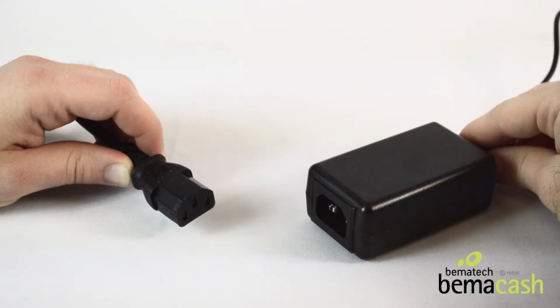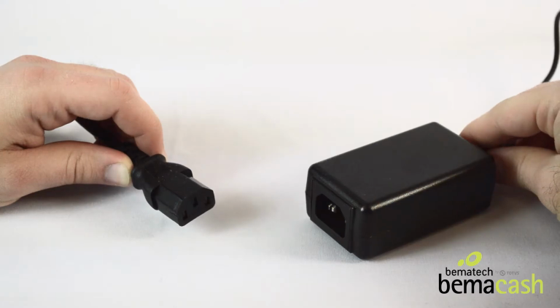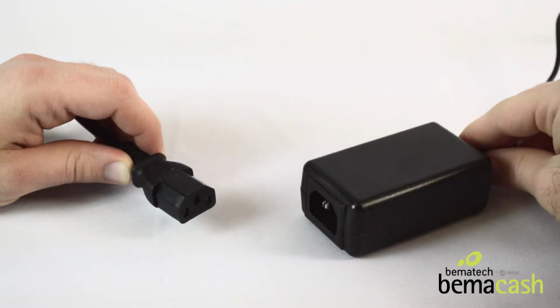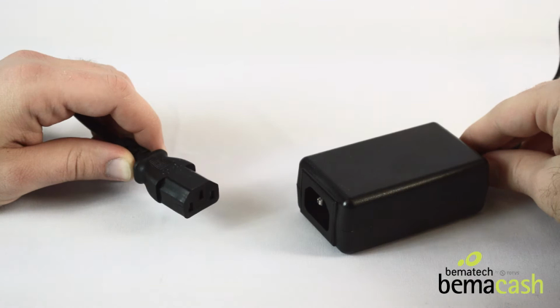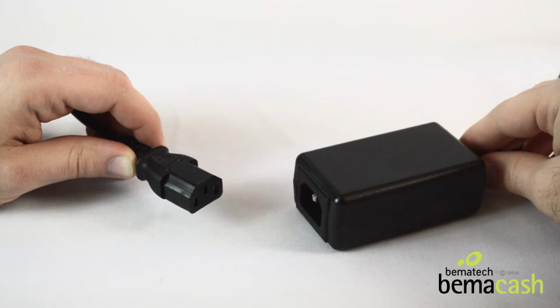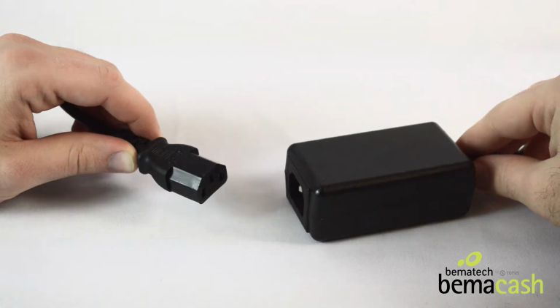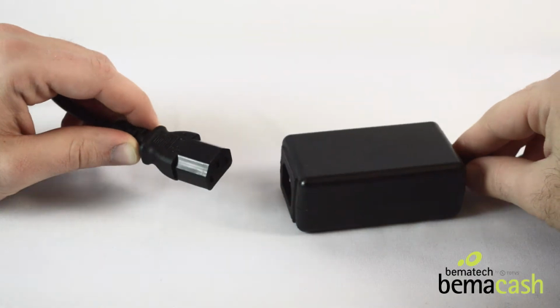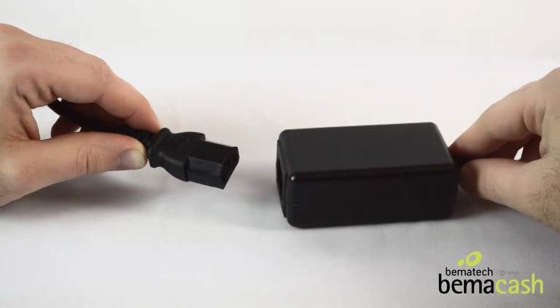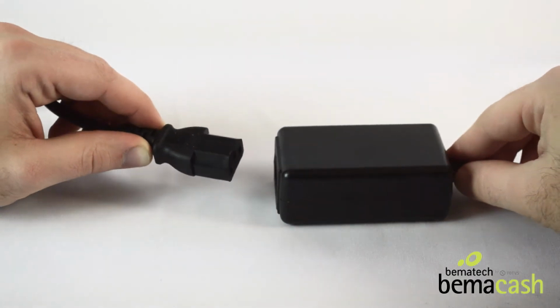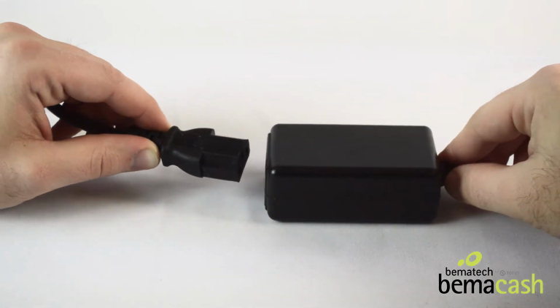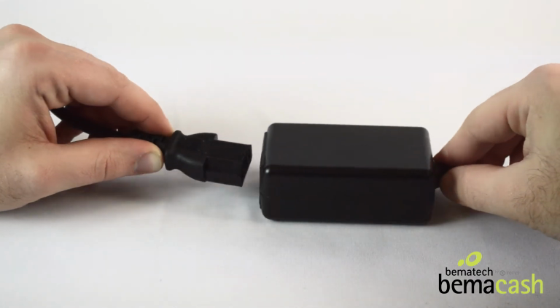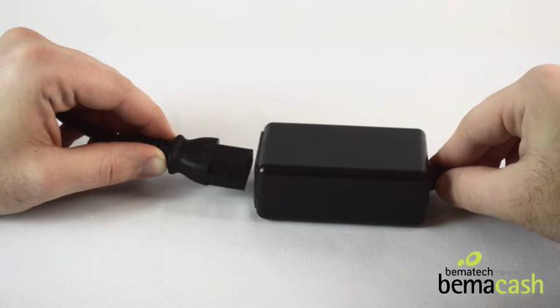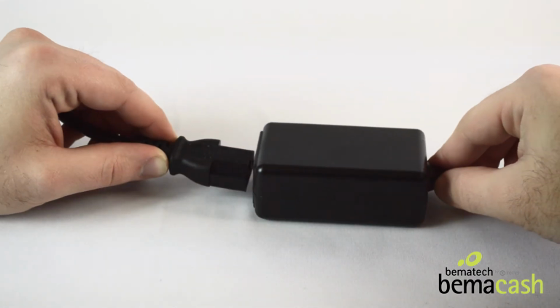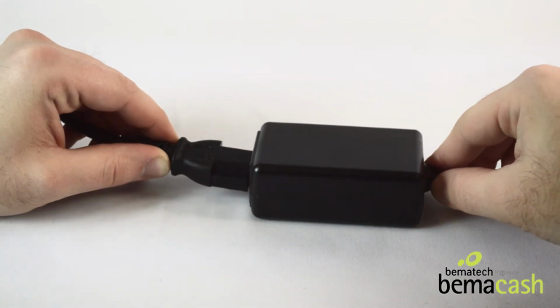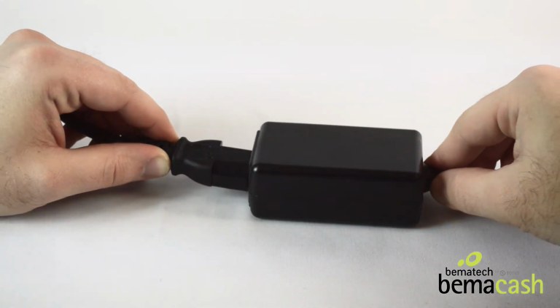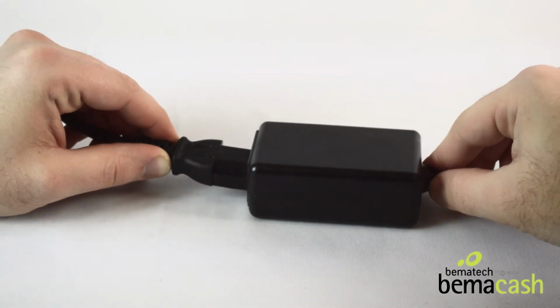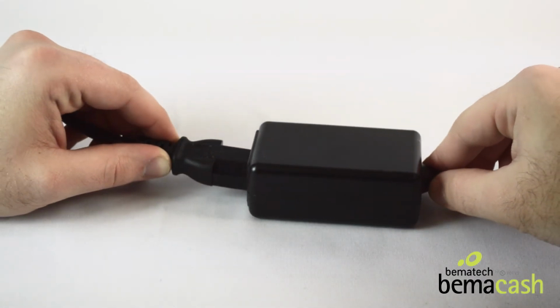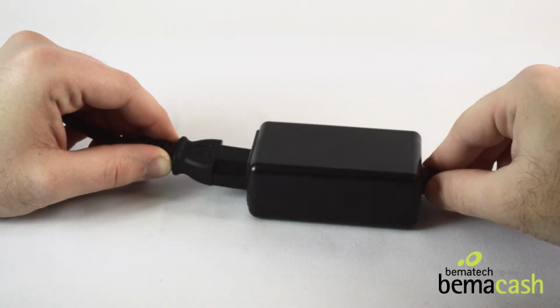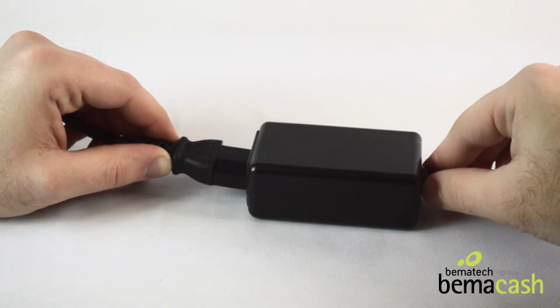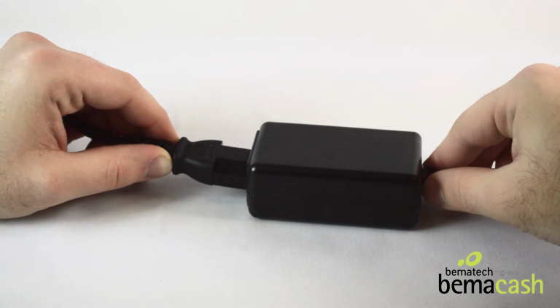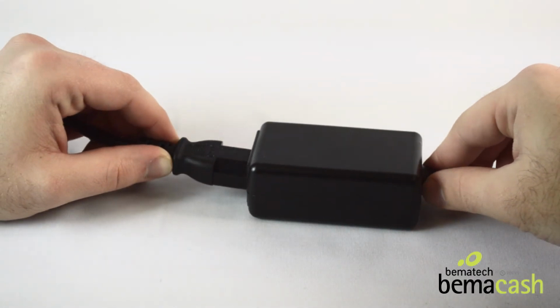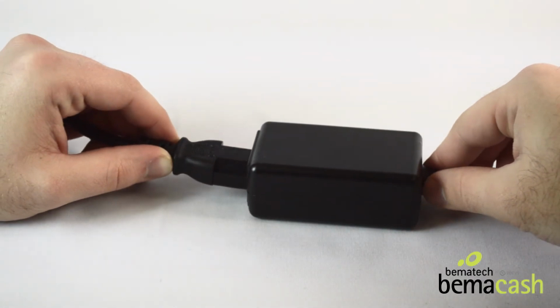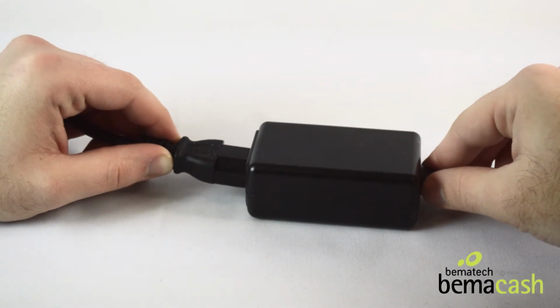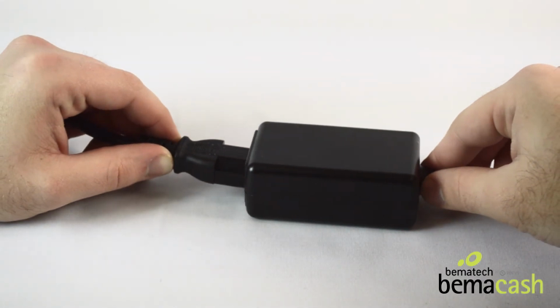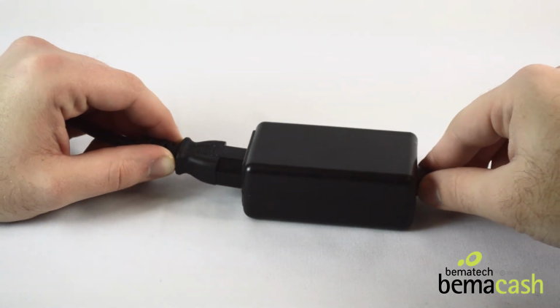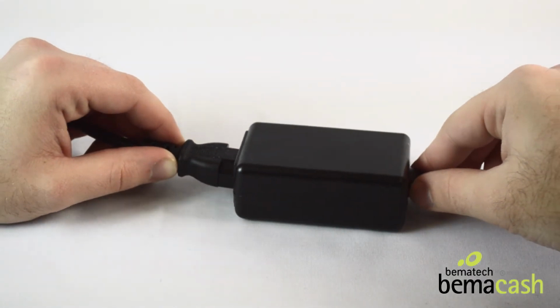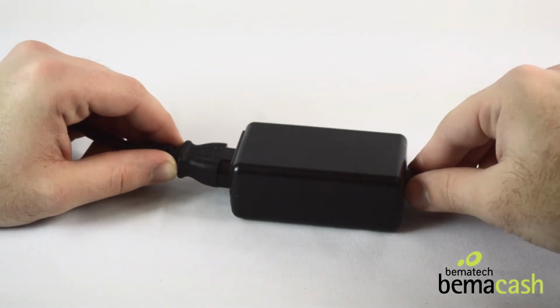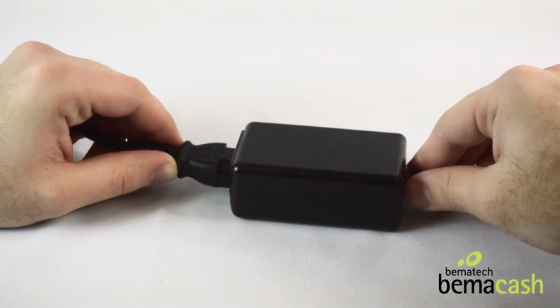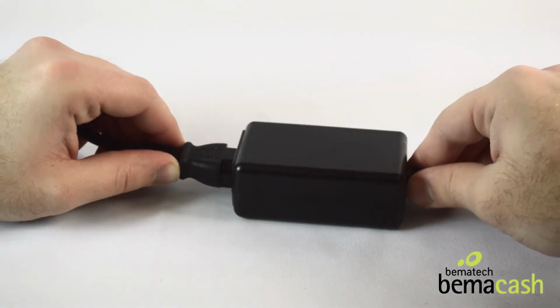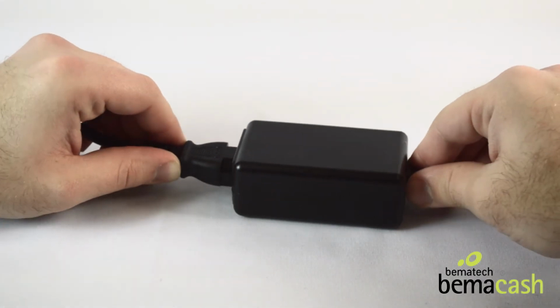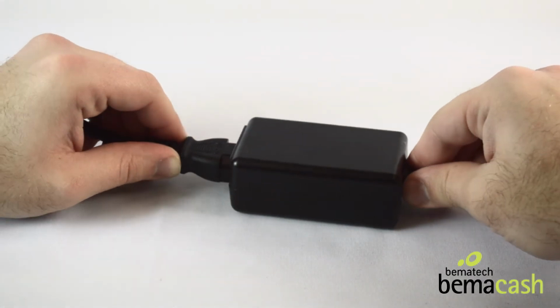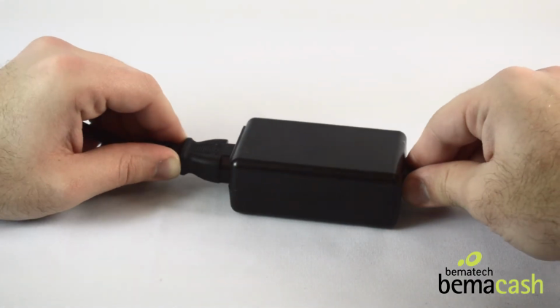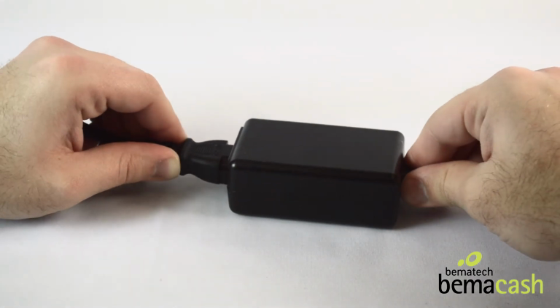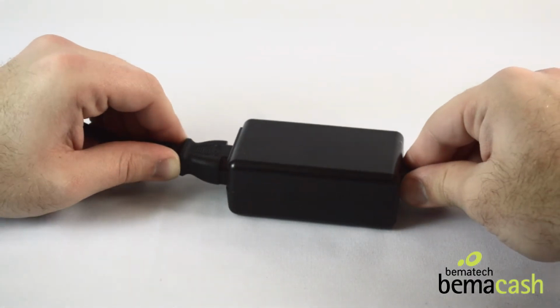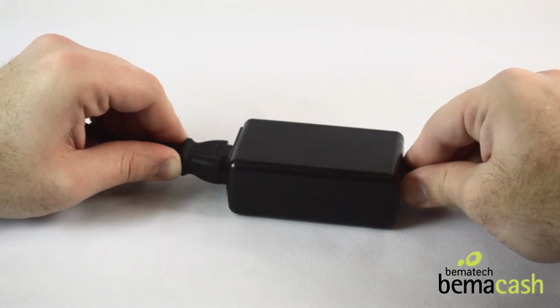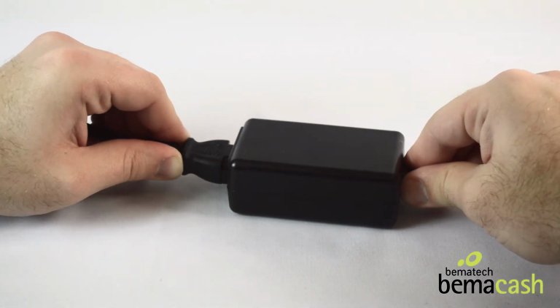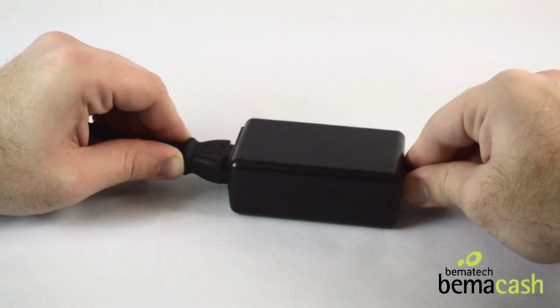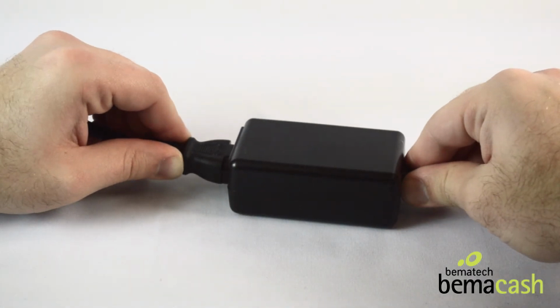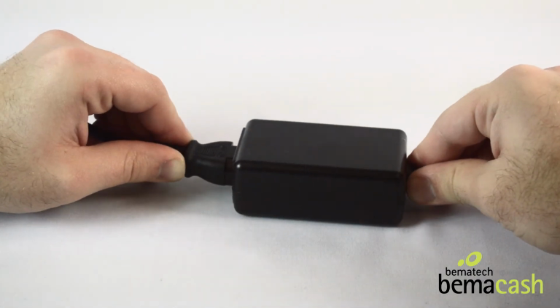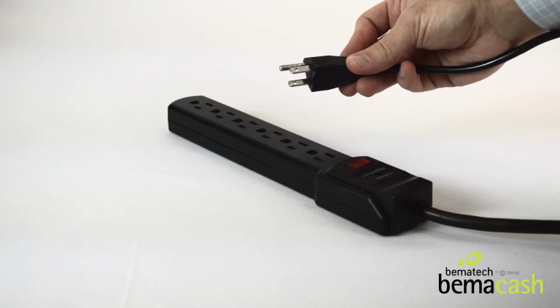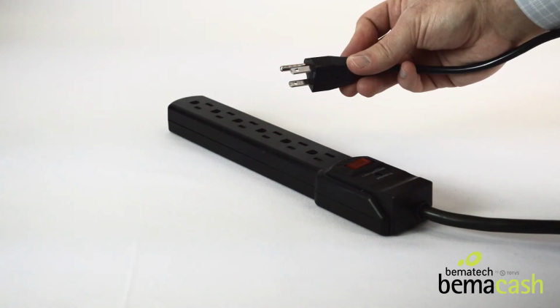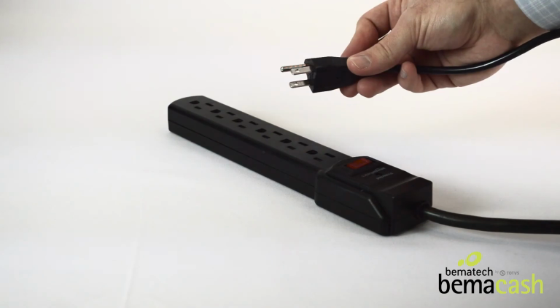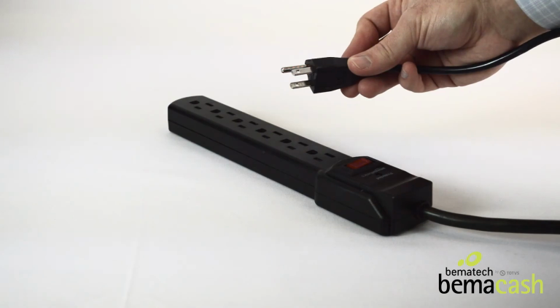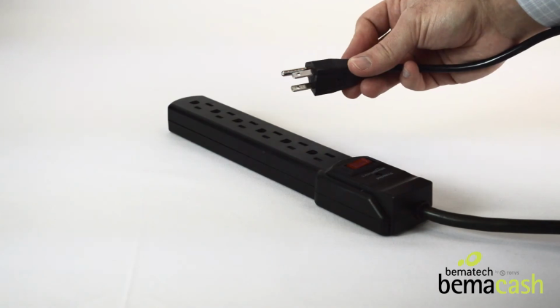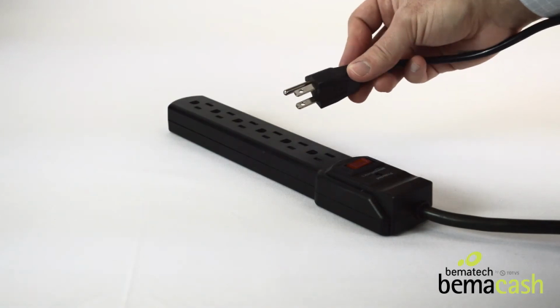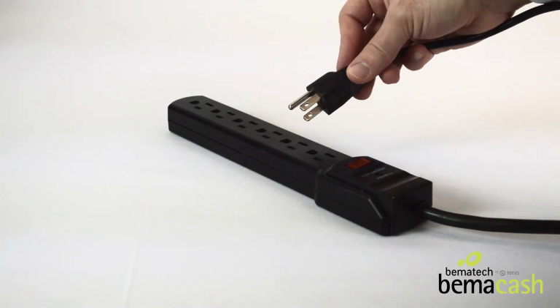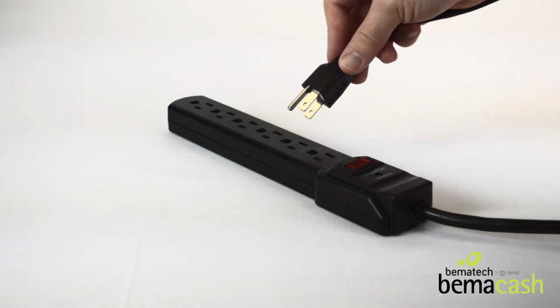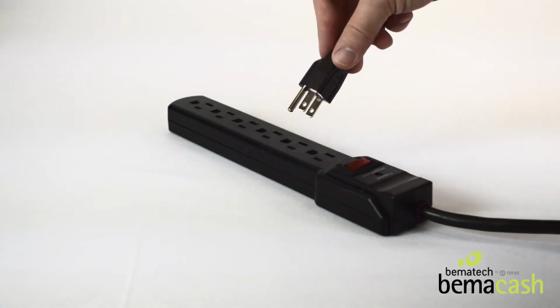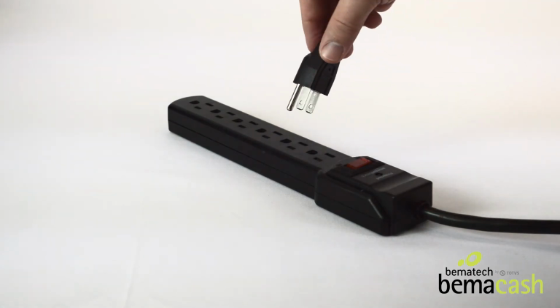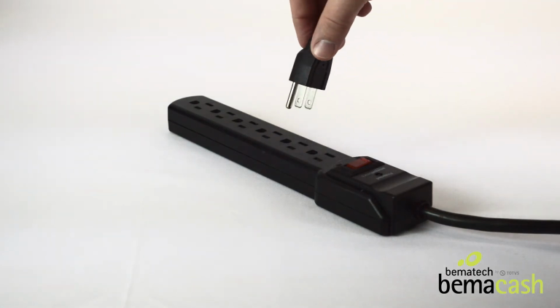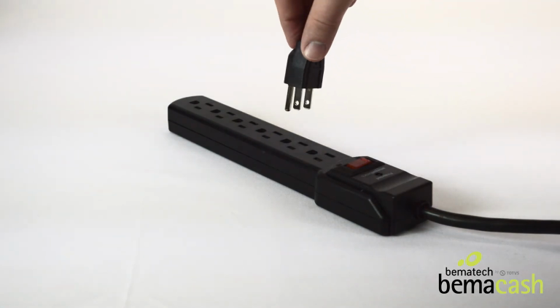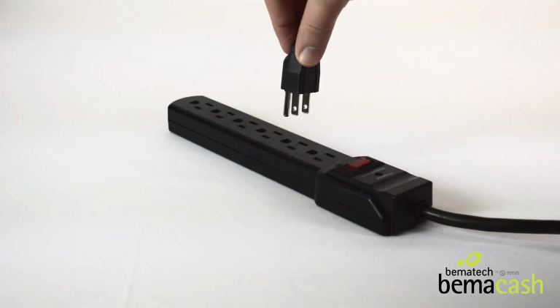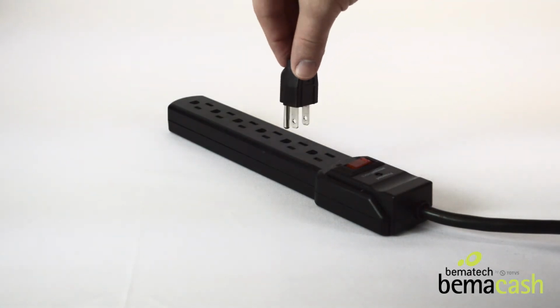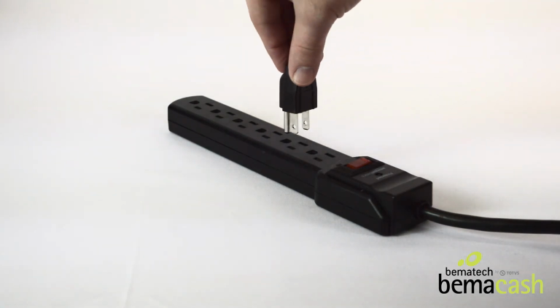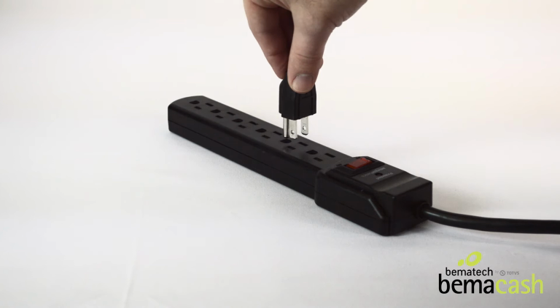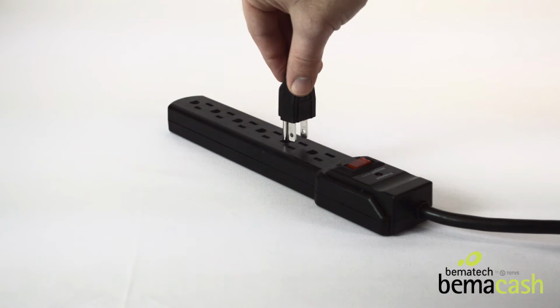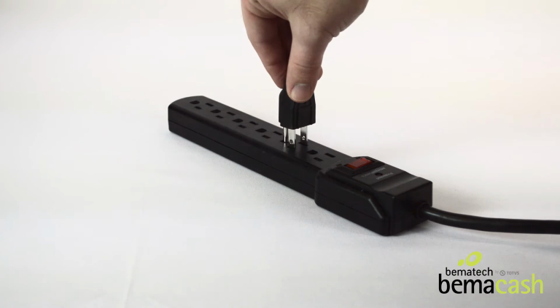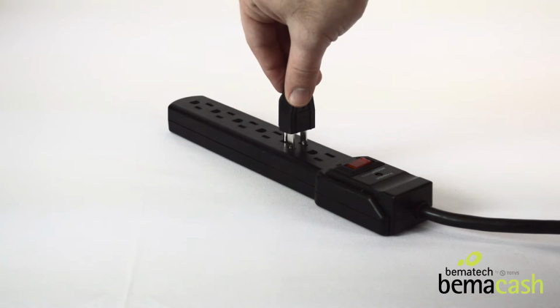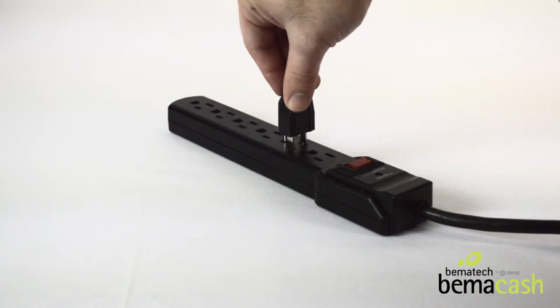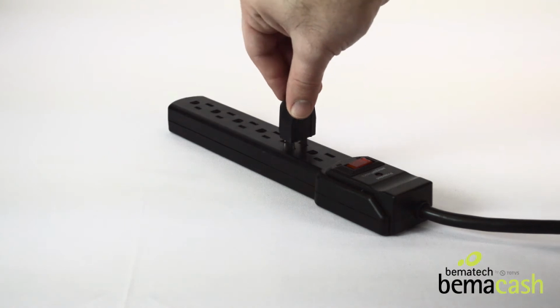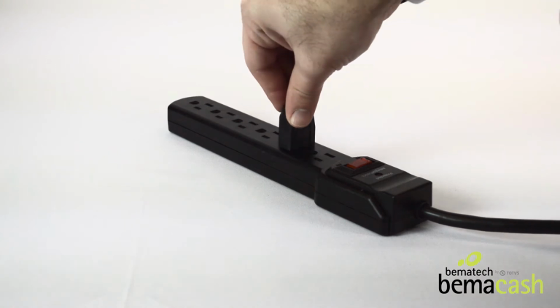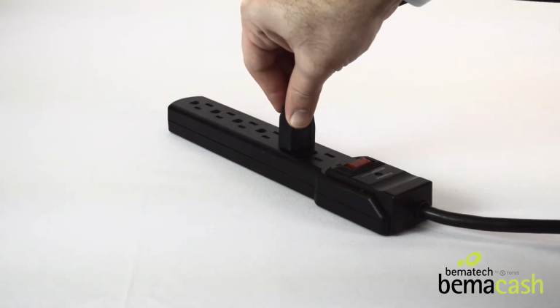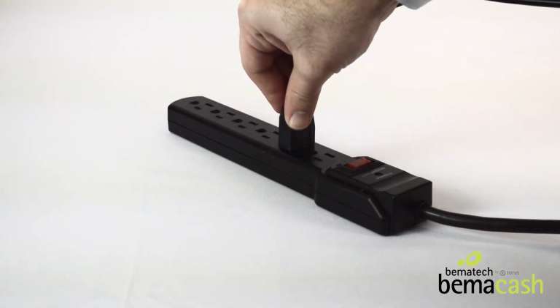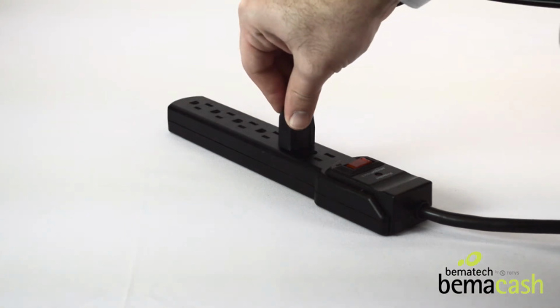Next, plug the power cord into the brick and plug the other end into a surge protector.